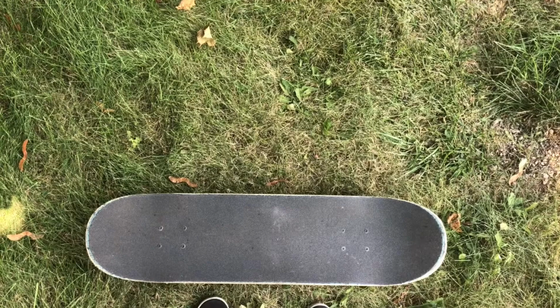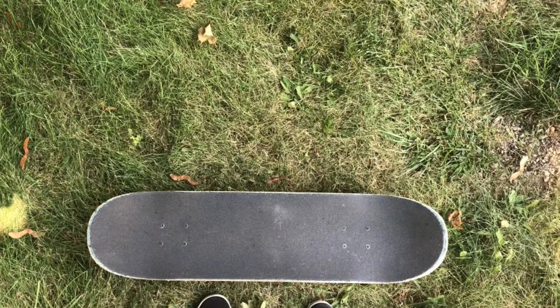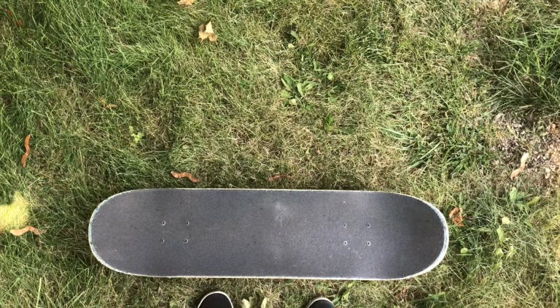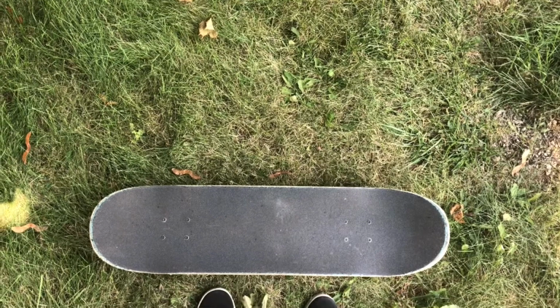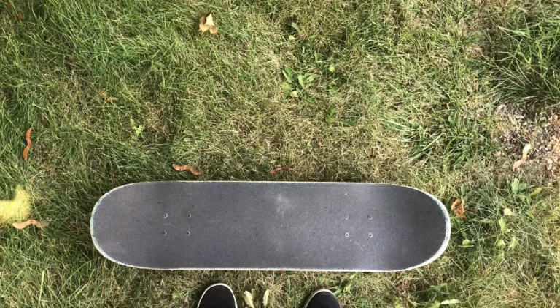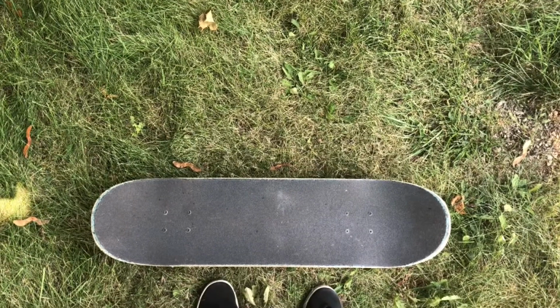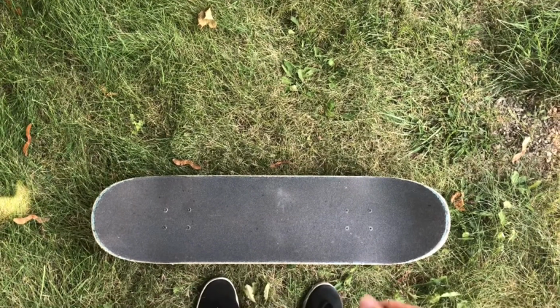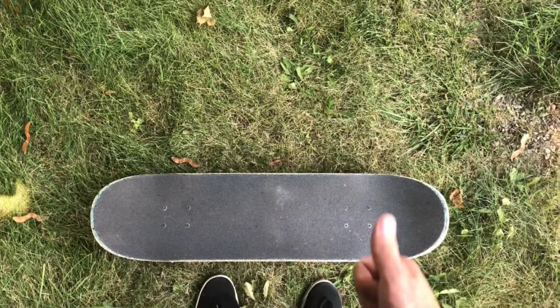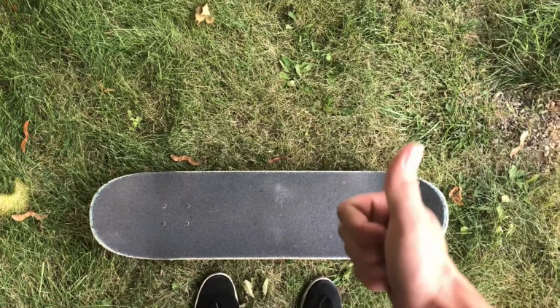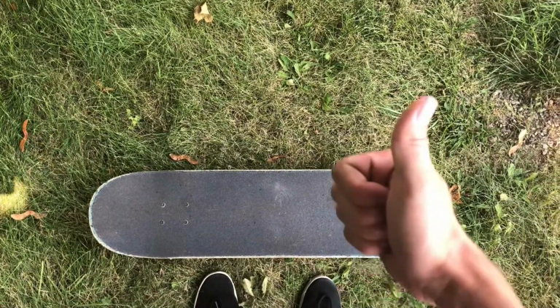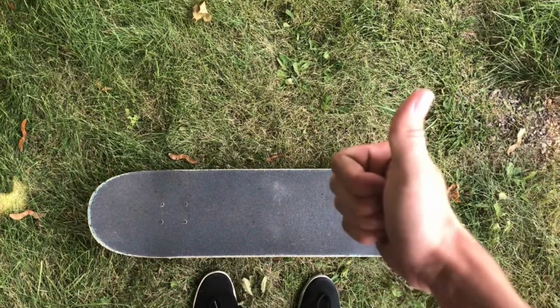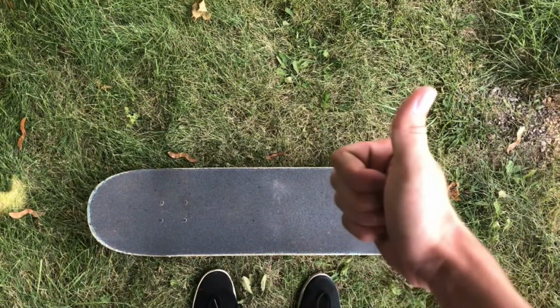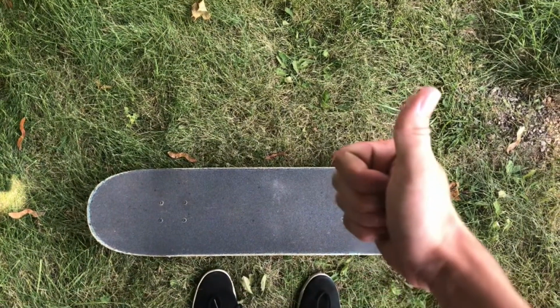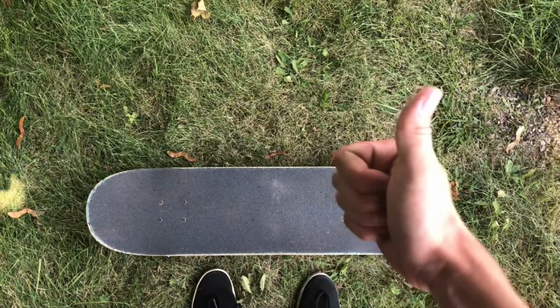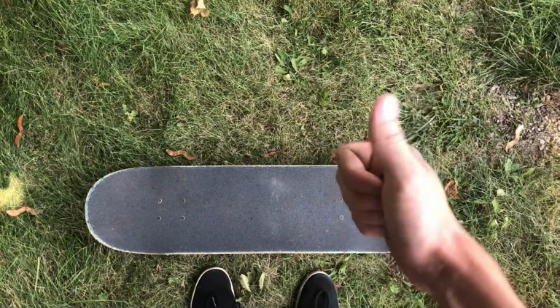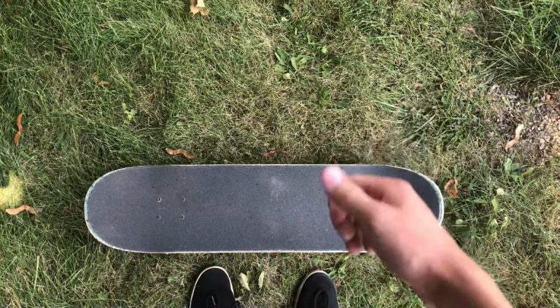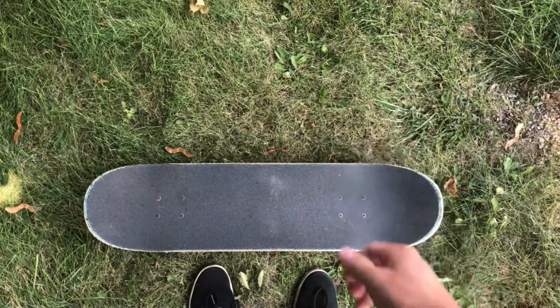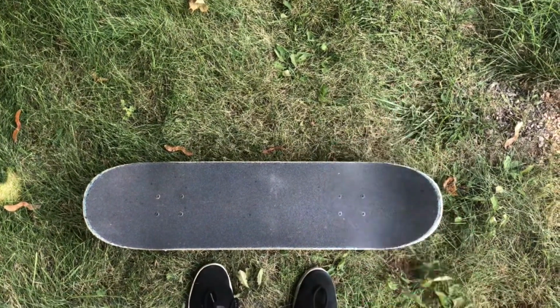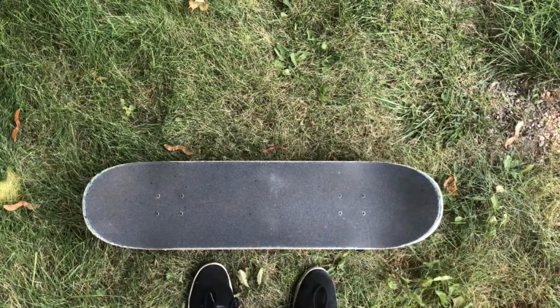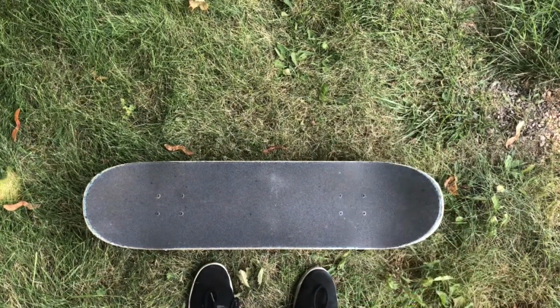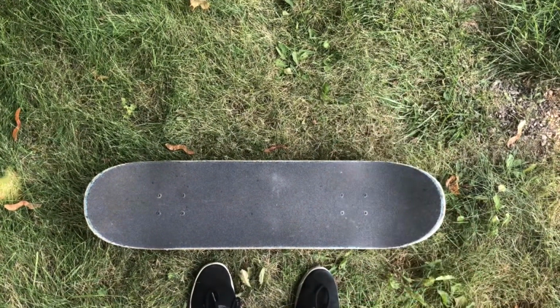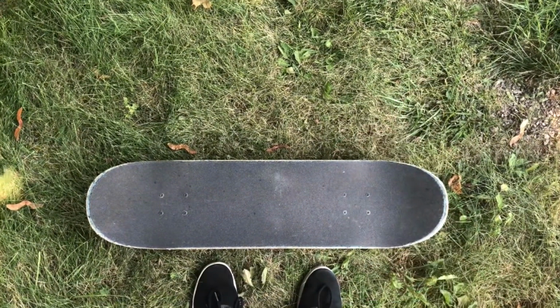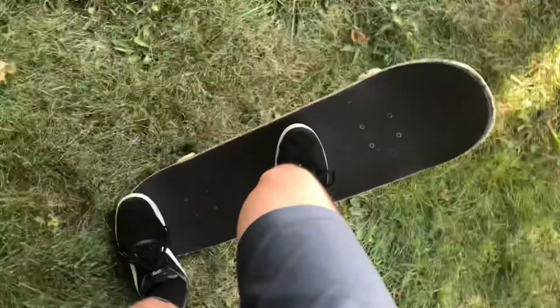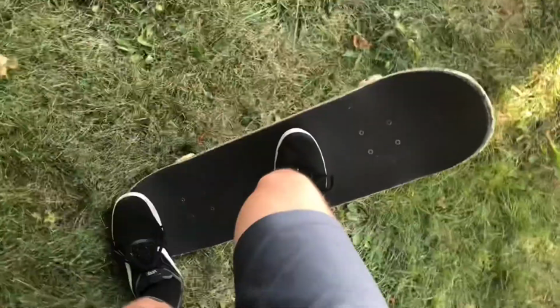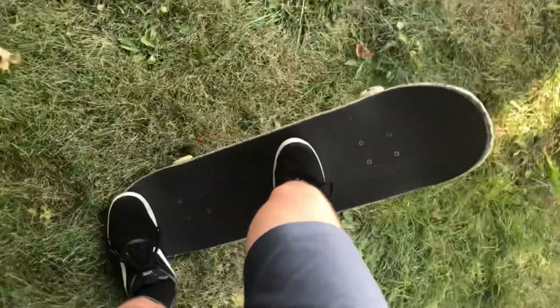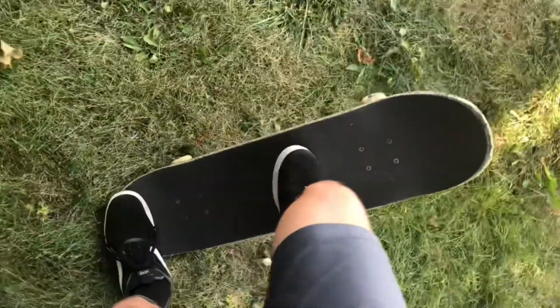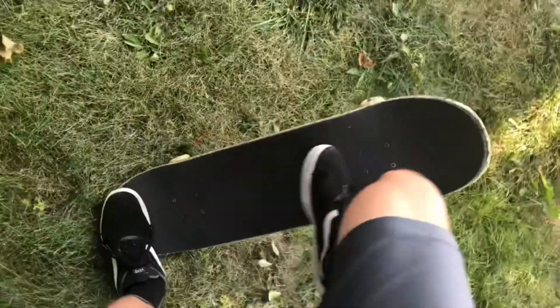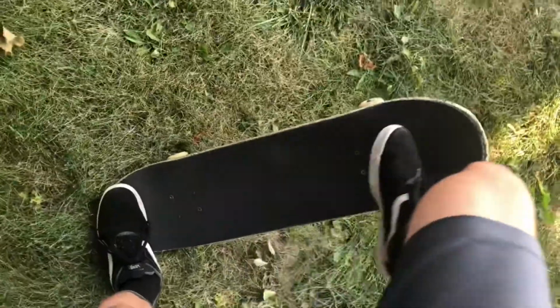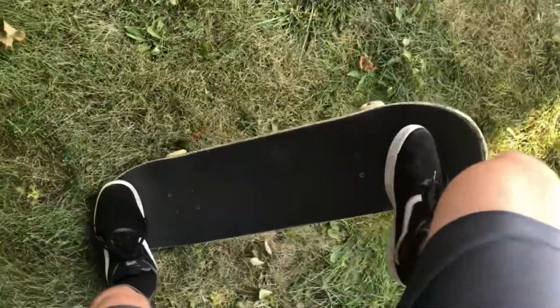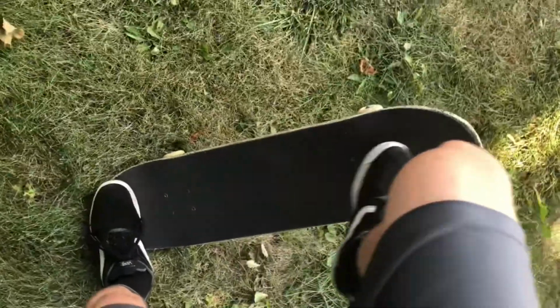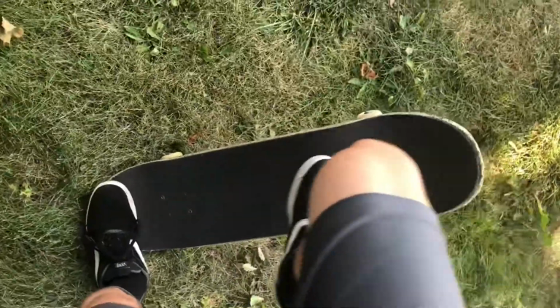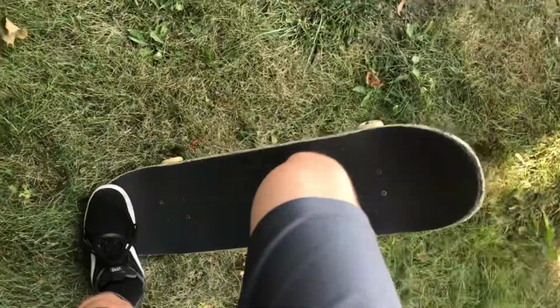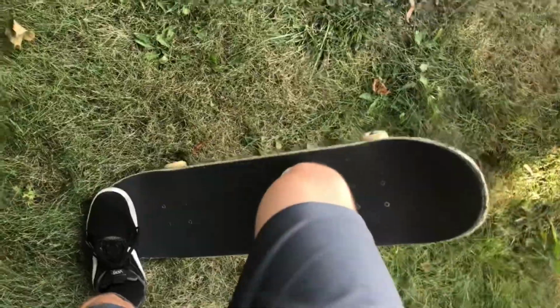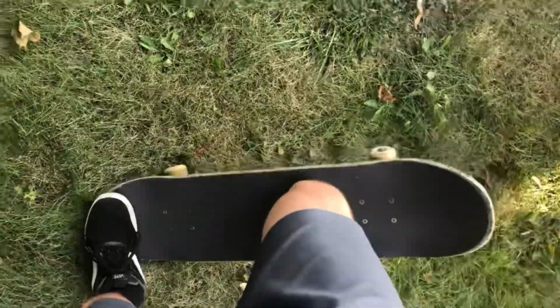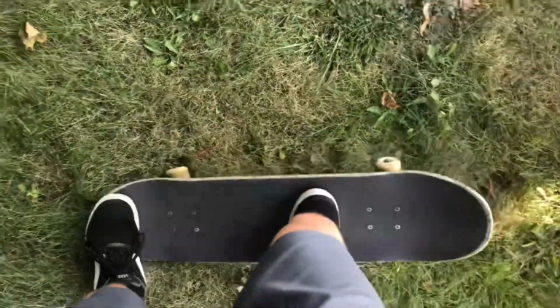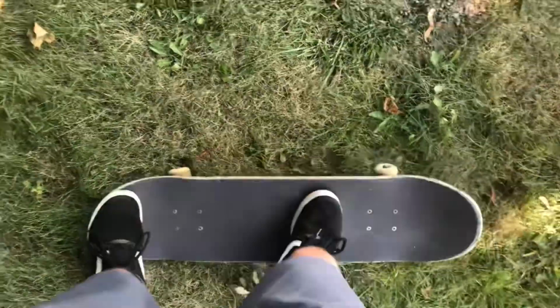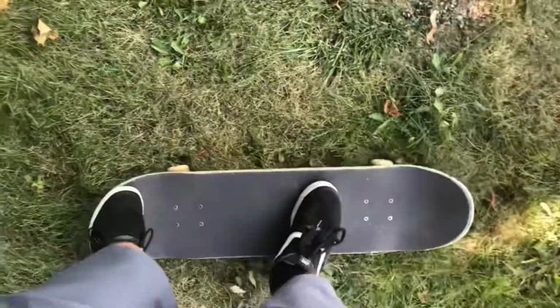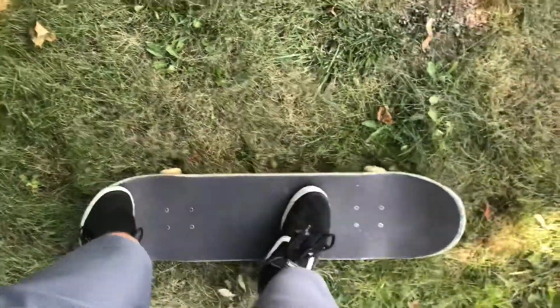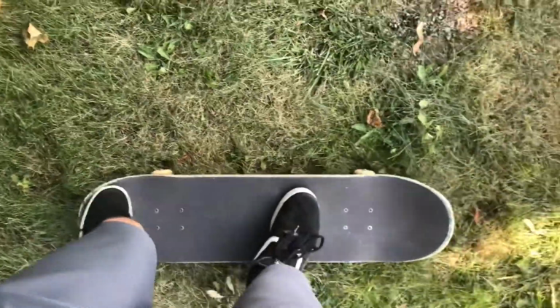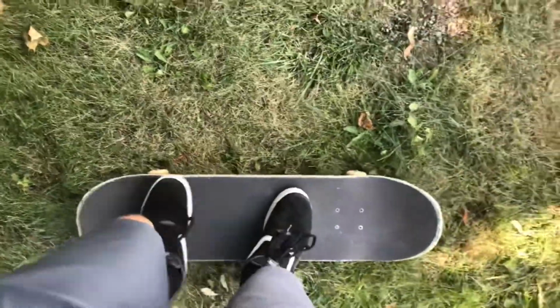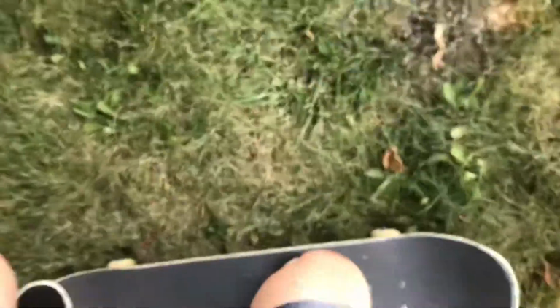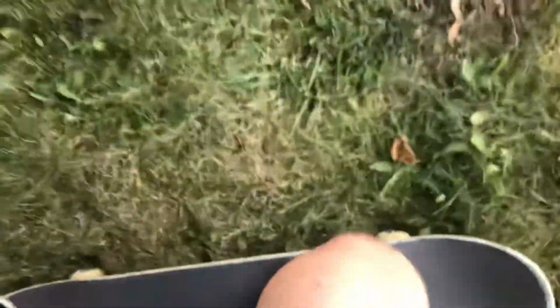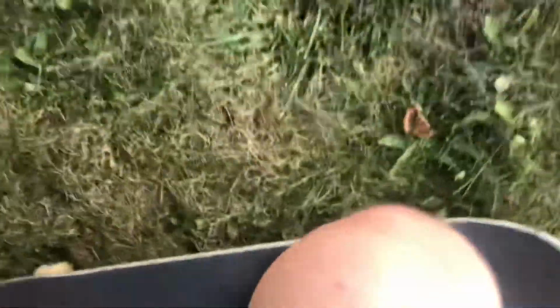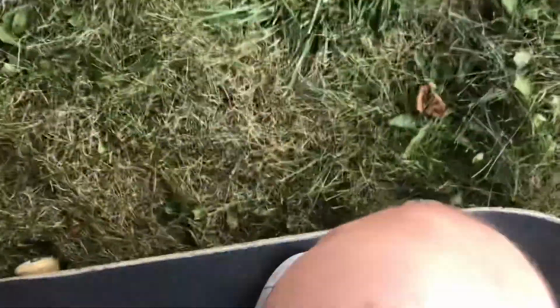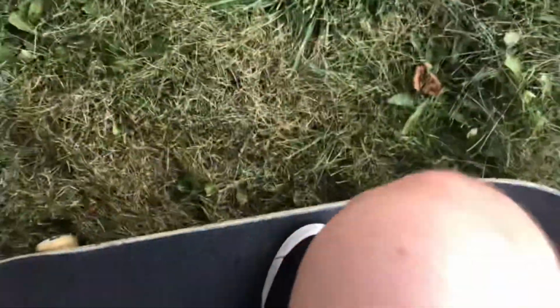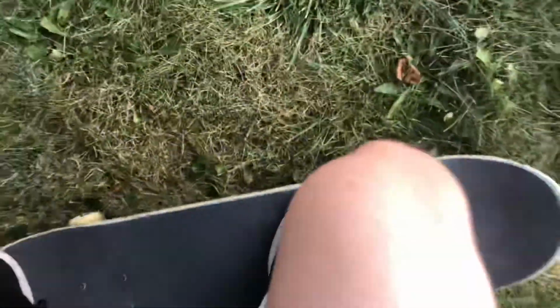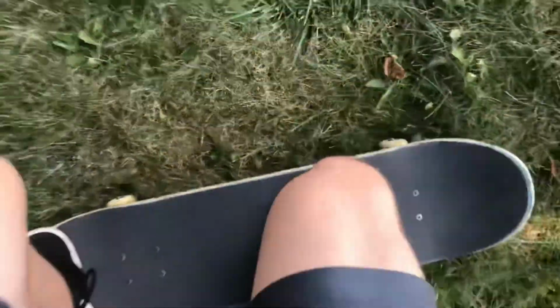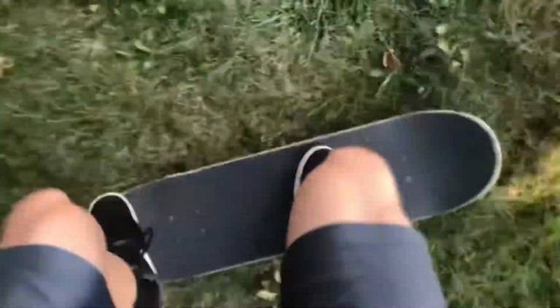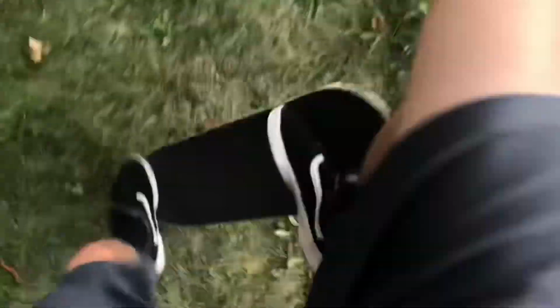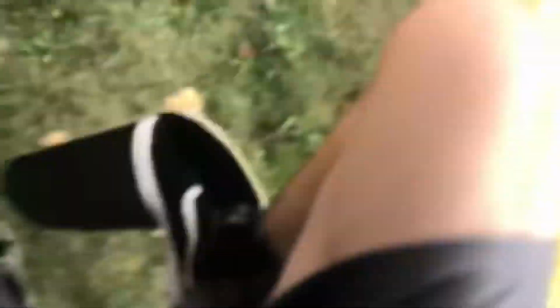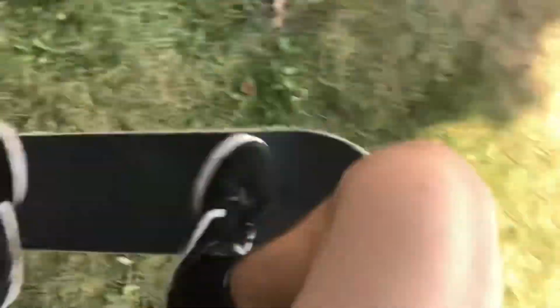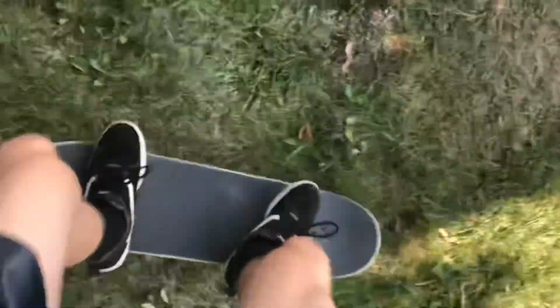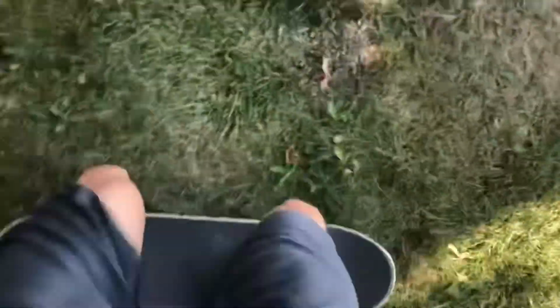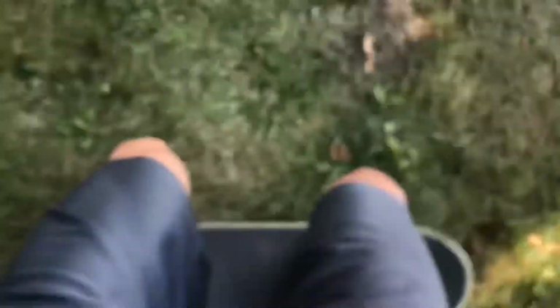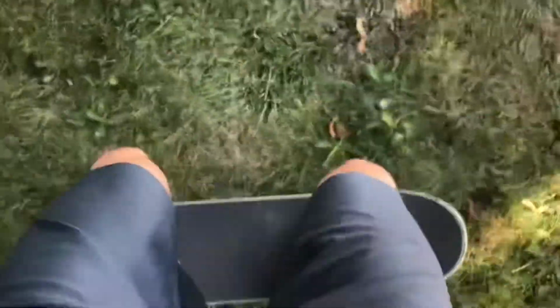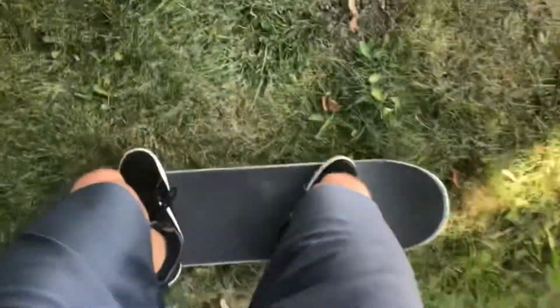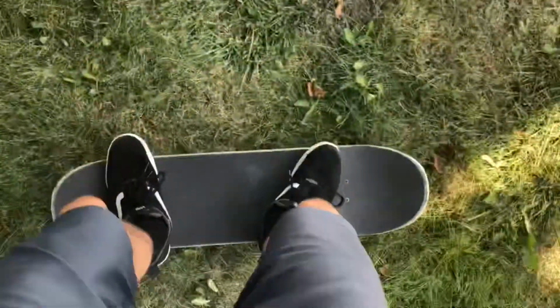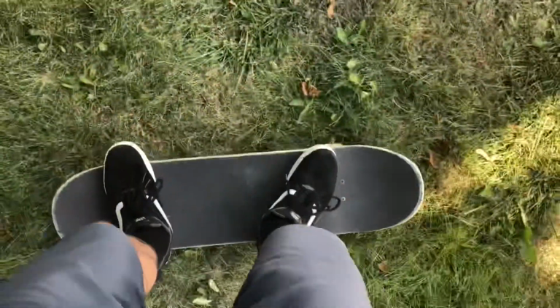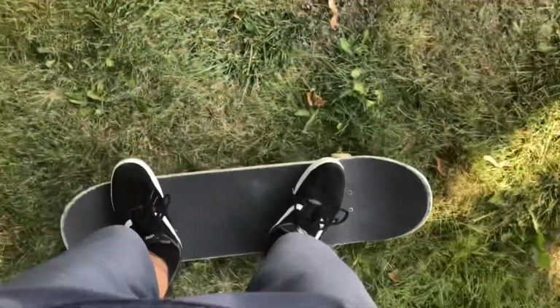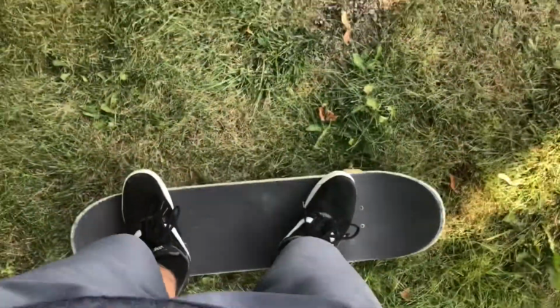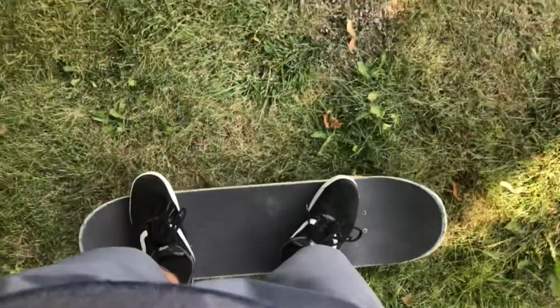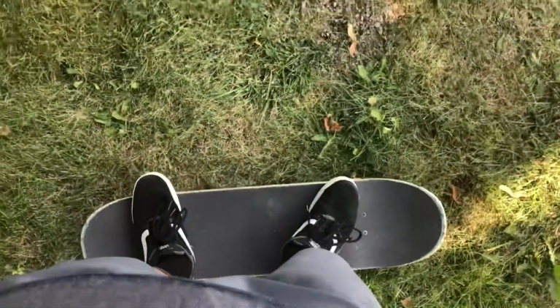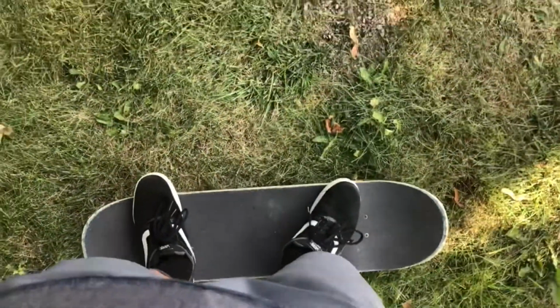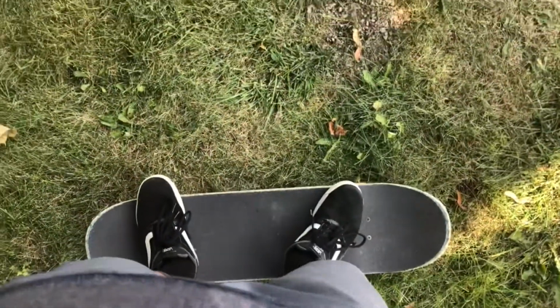When you're first learning, grass is a good way to go. This is good if you're scared of concrete, but note that you won't get as much pop.